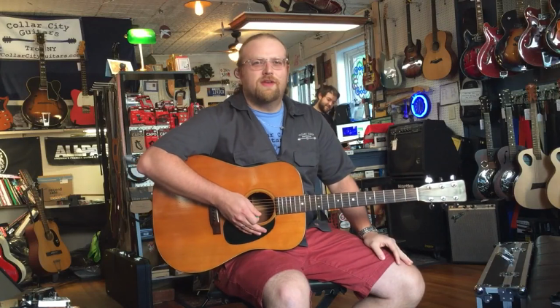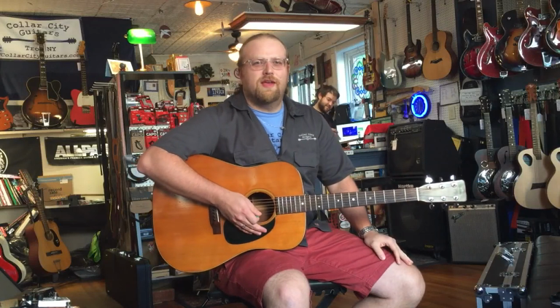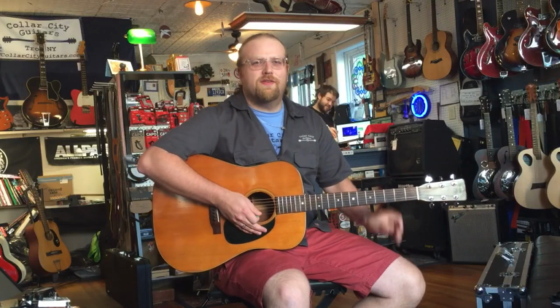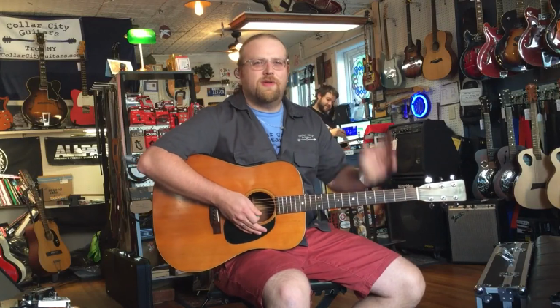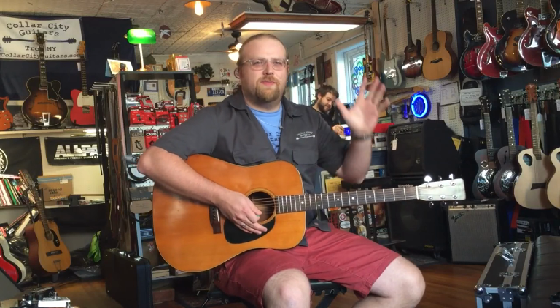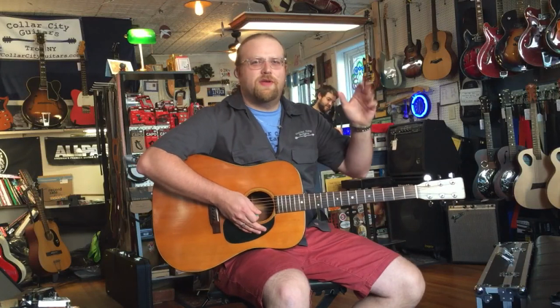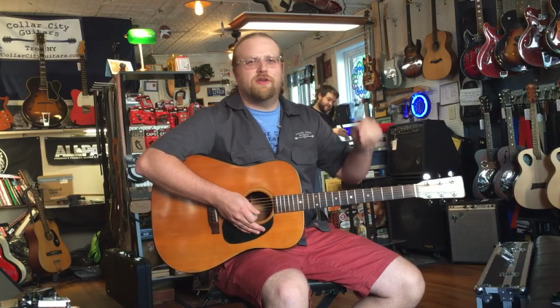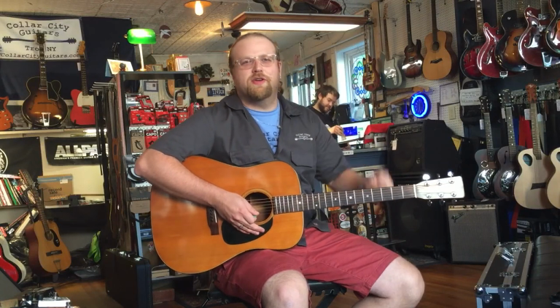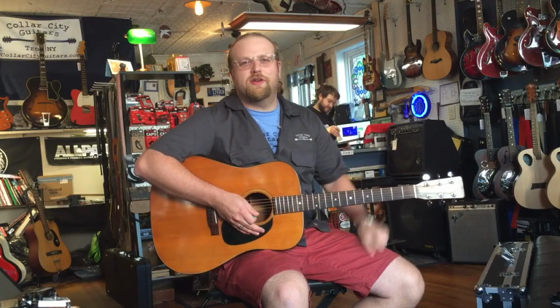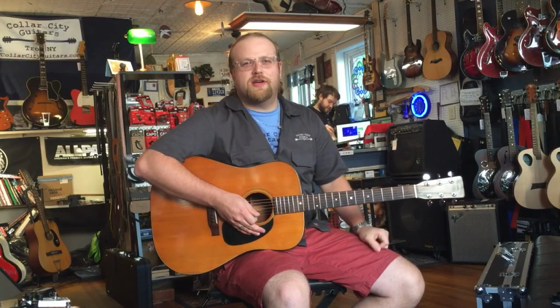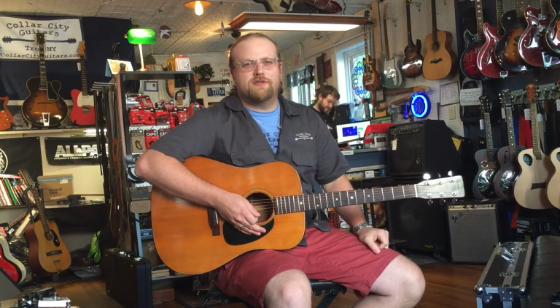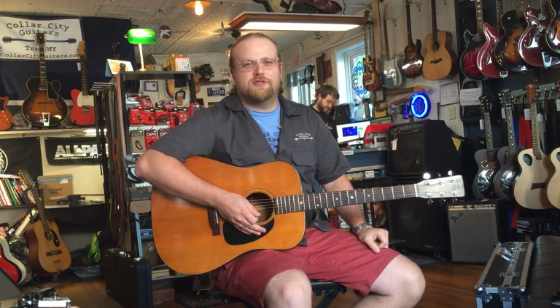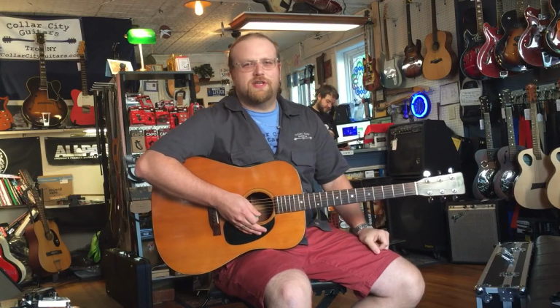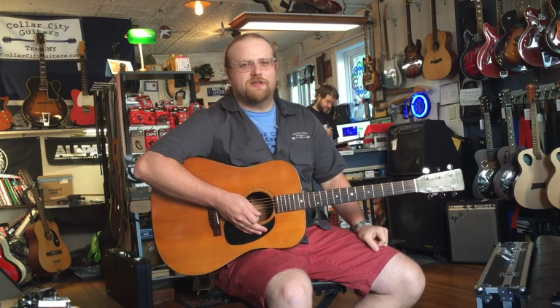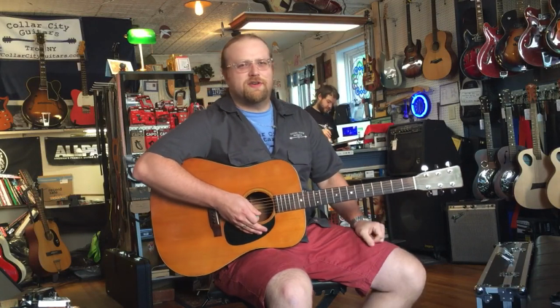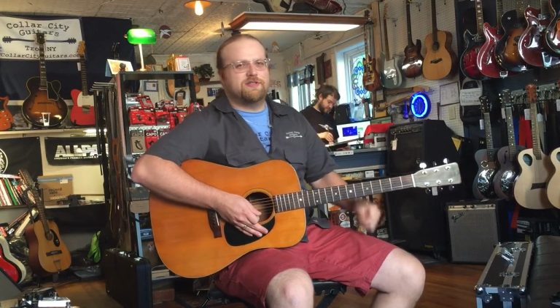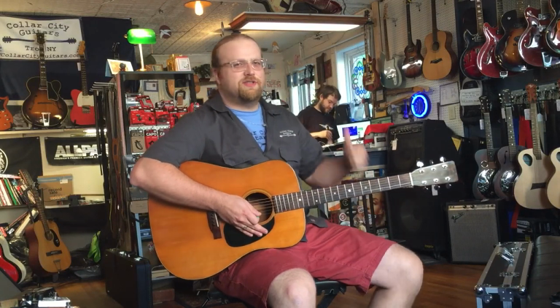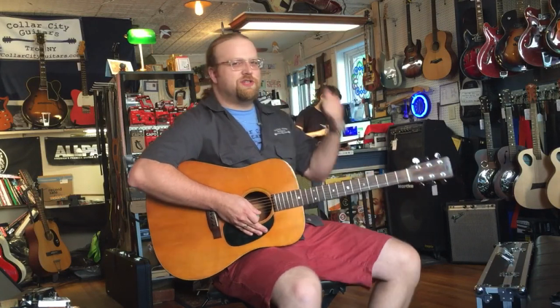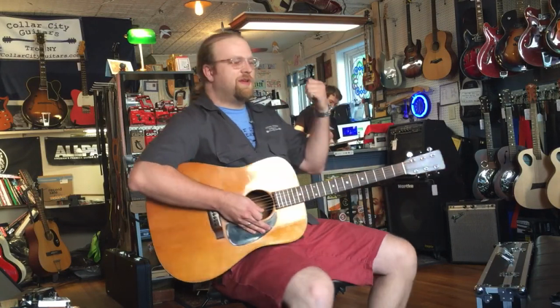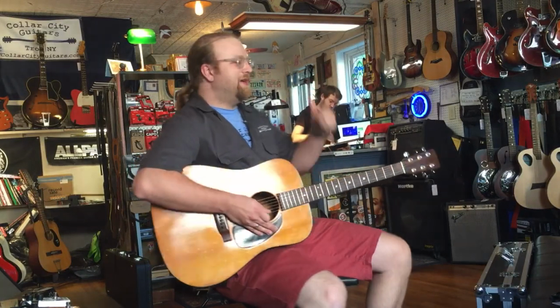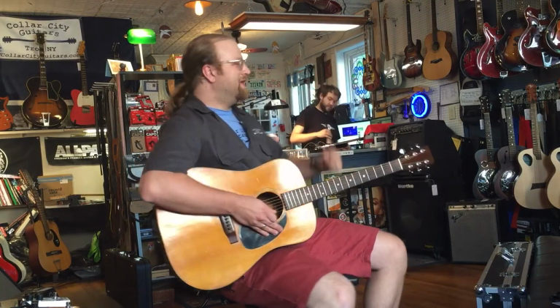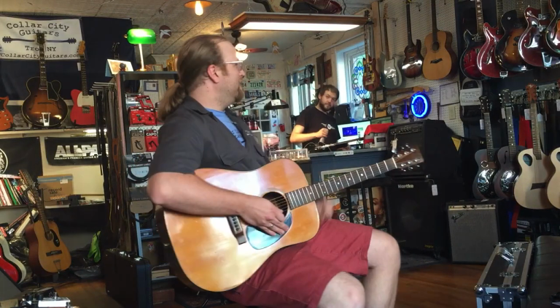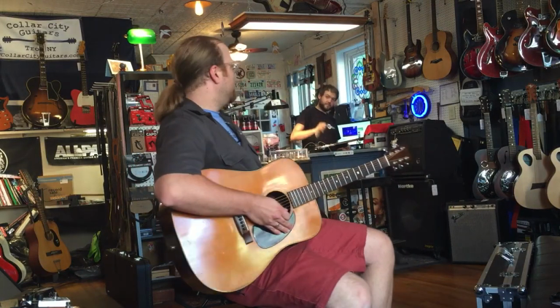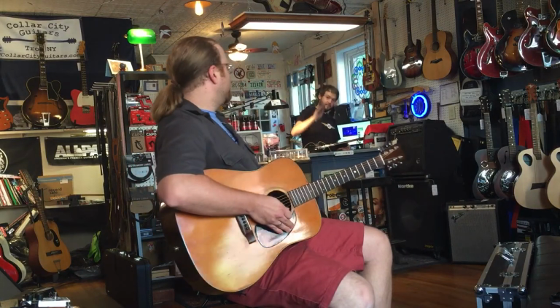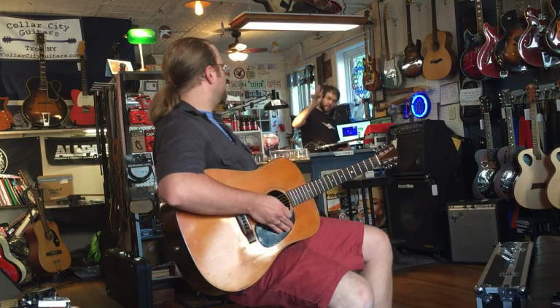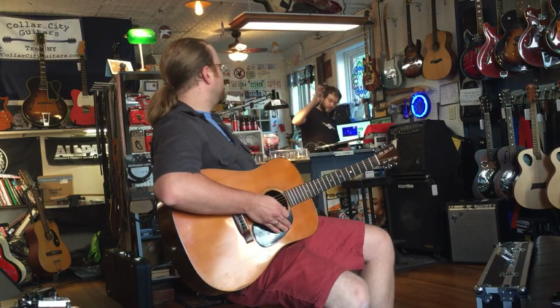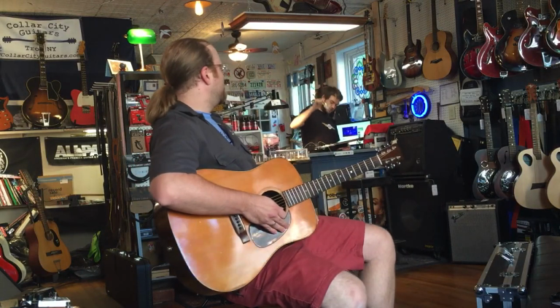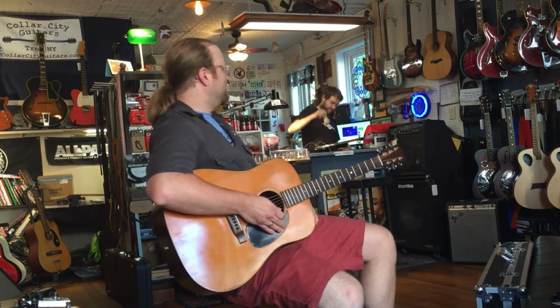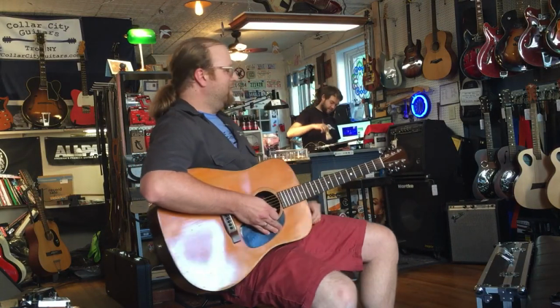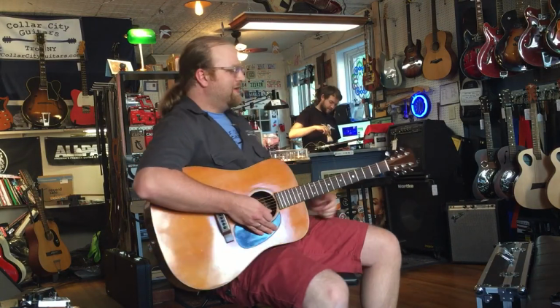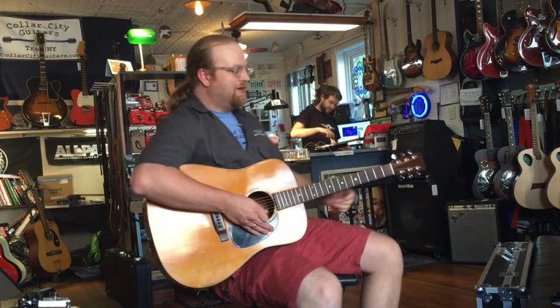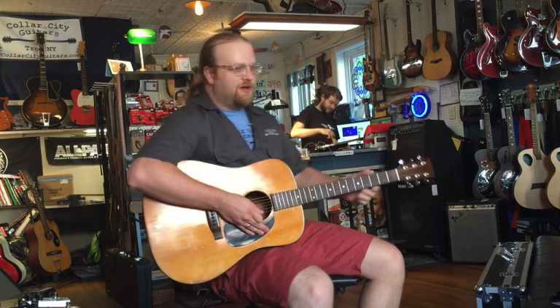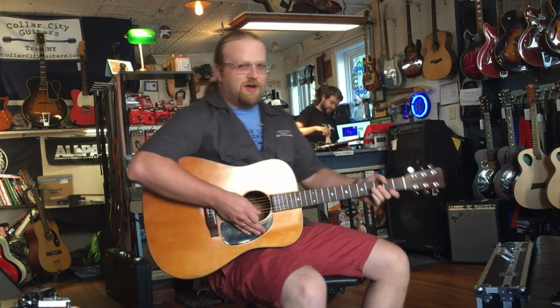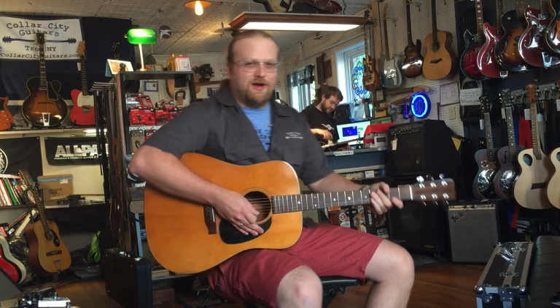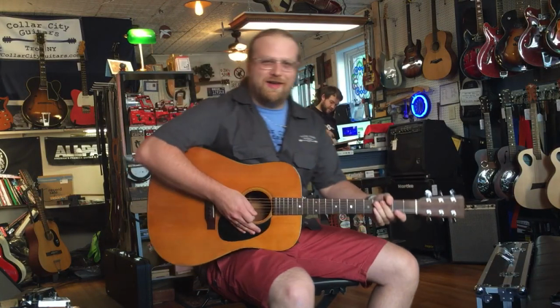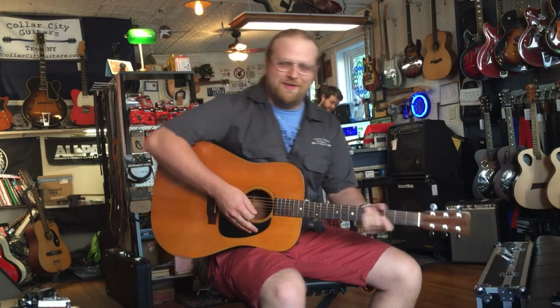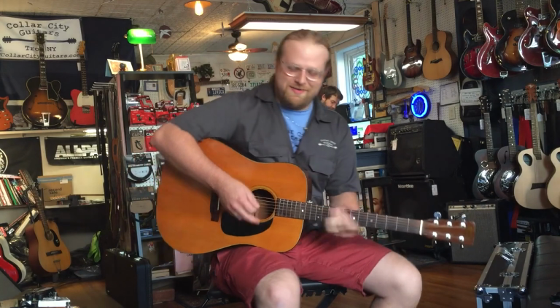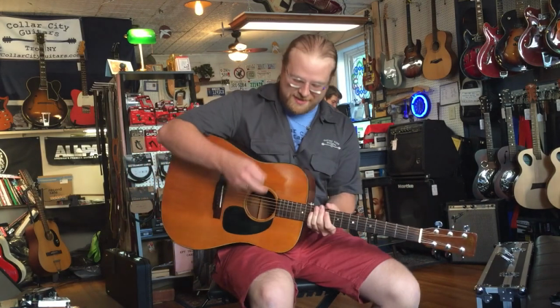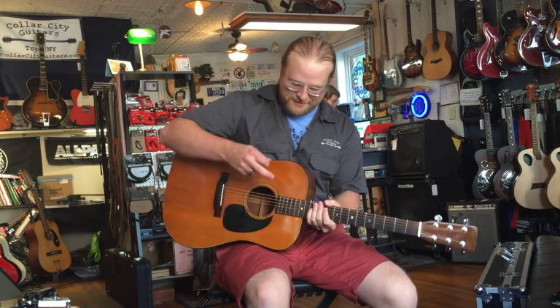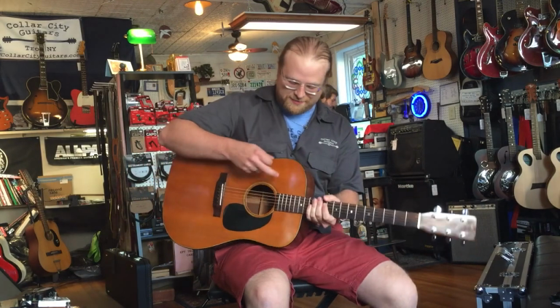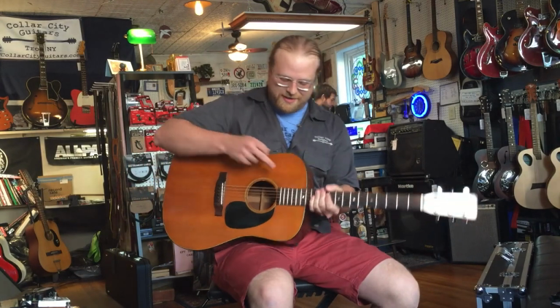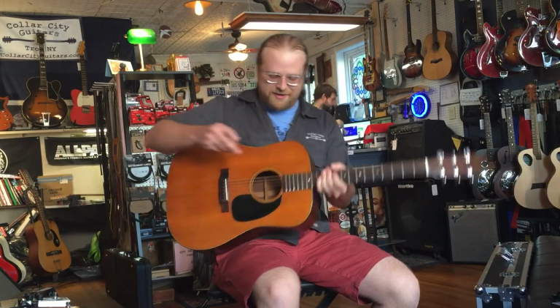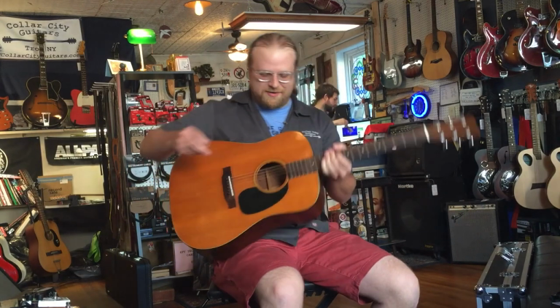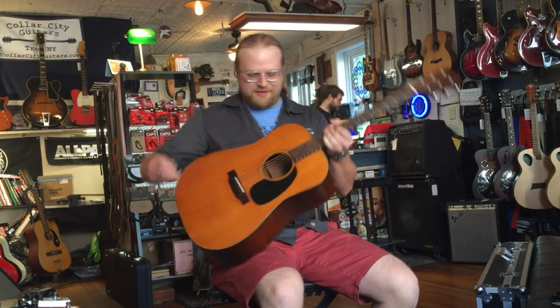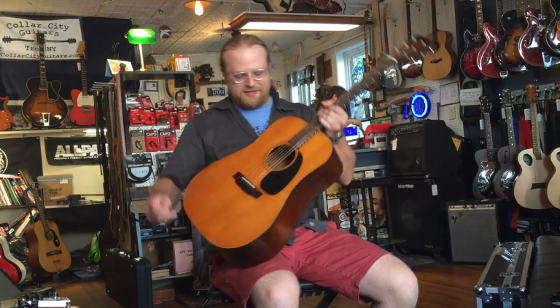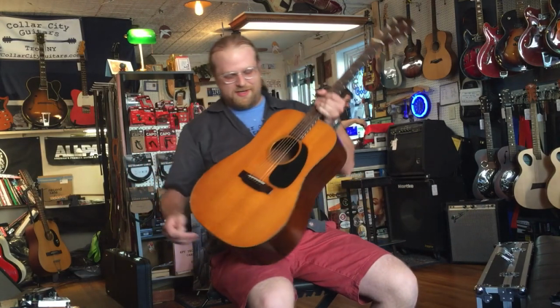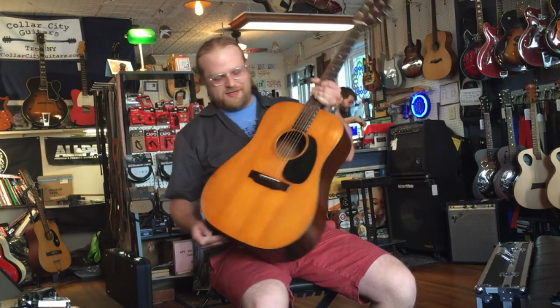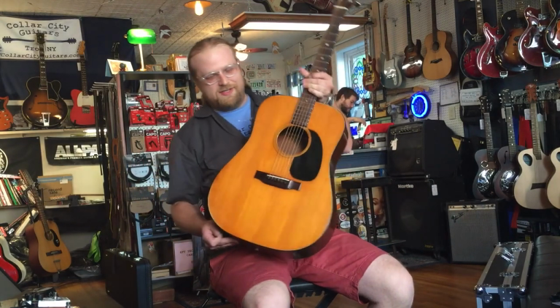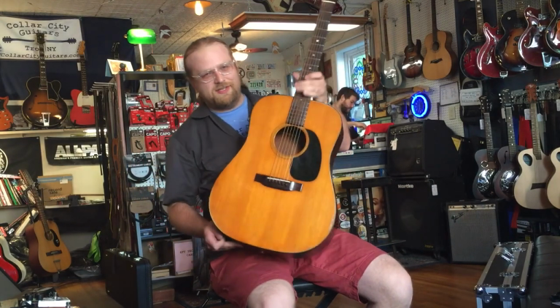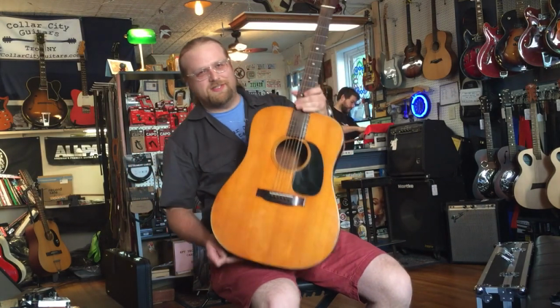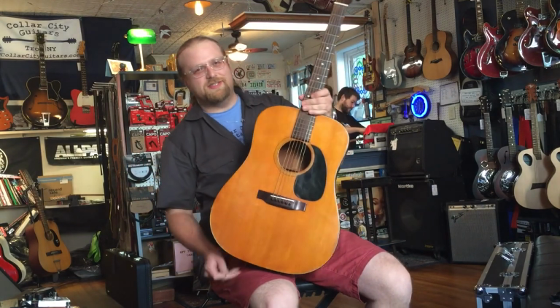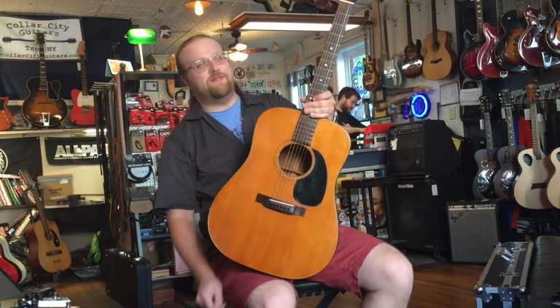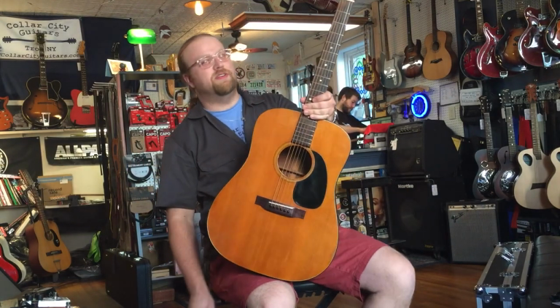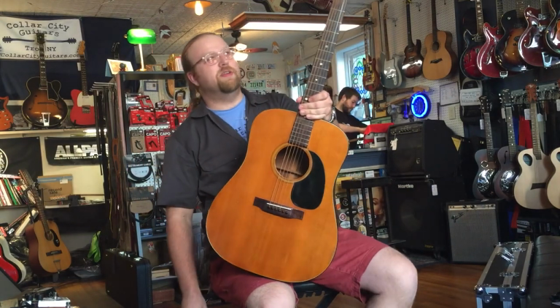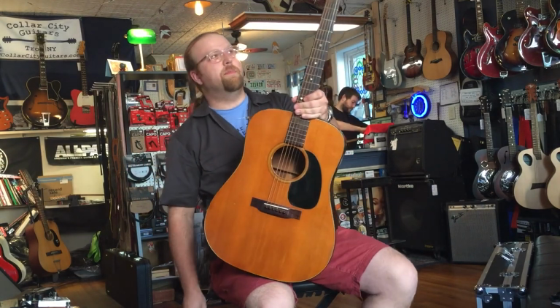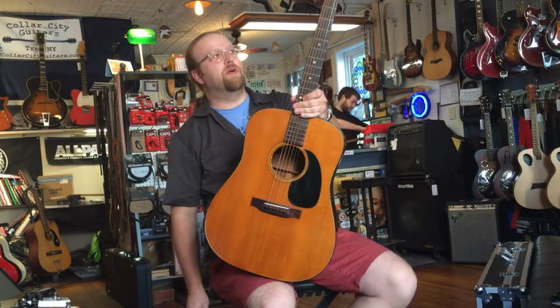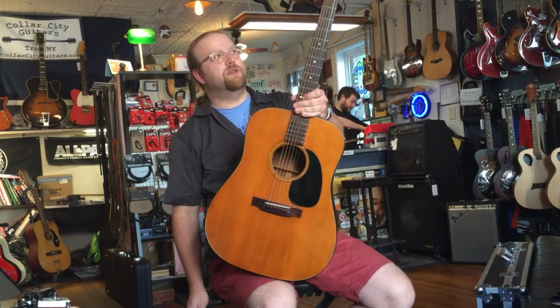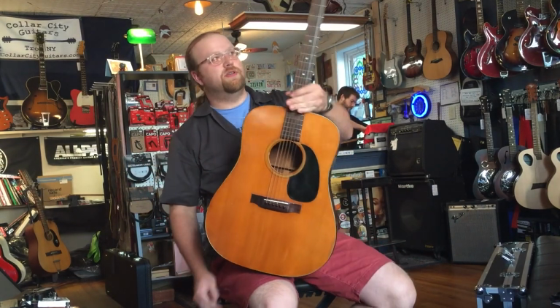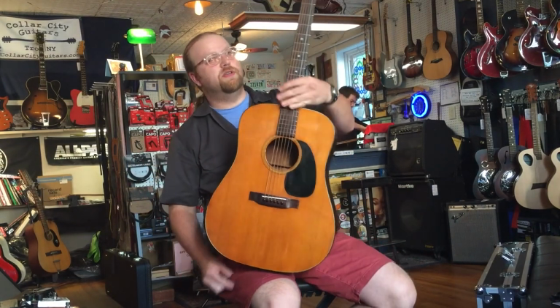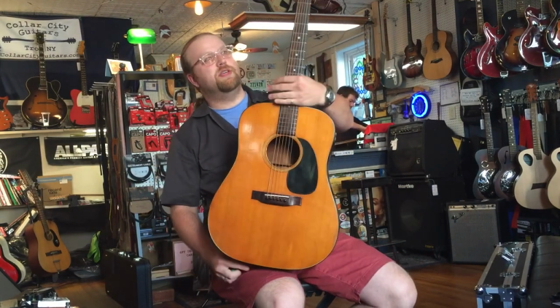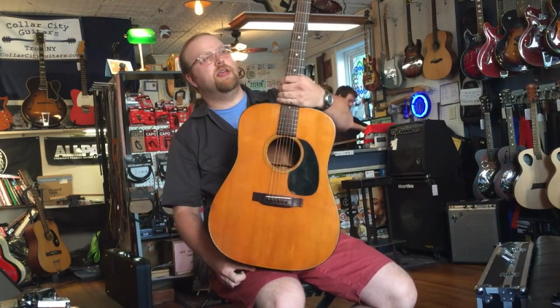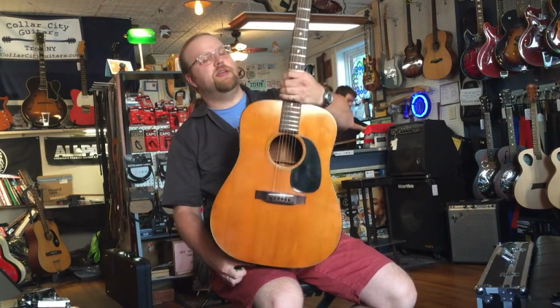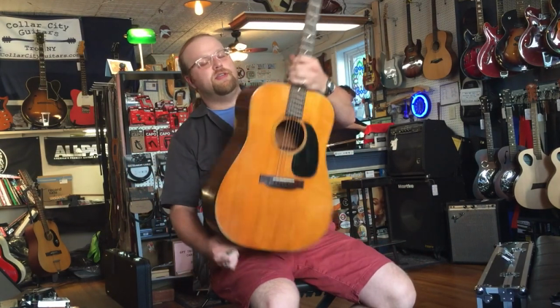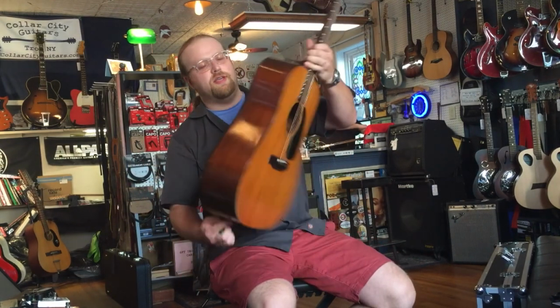Hey everybody, Peter here at Collar City Guitars. That's John back there. Hello. And this right here is a 1970 Martin D18.